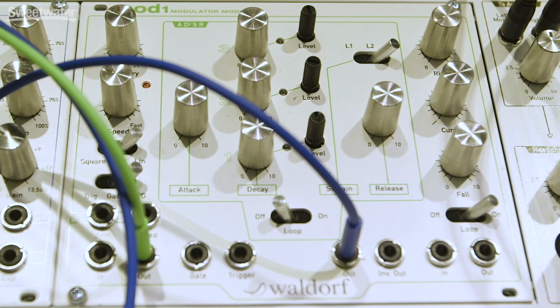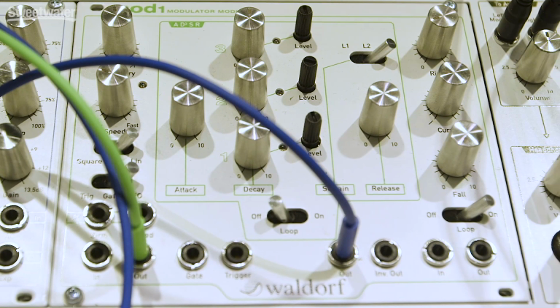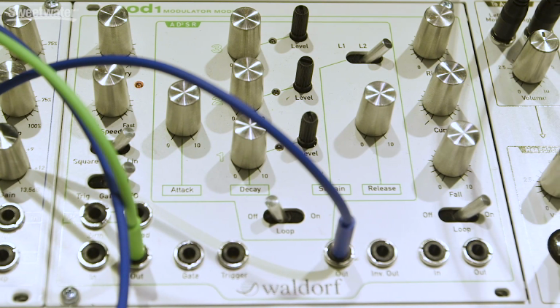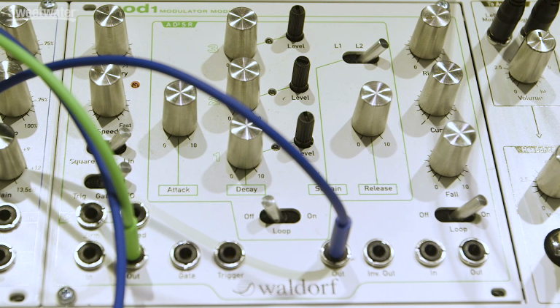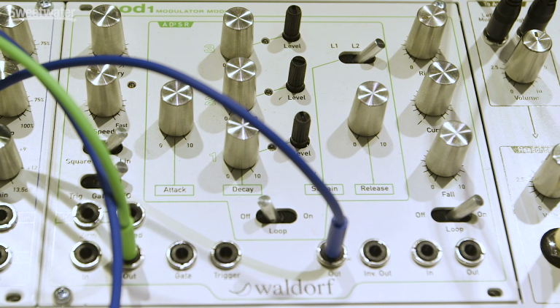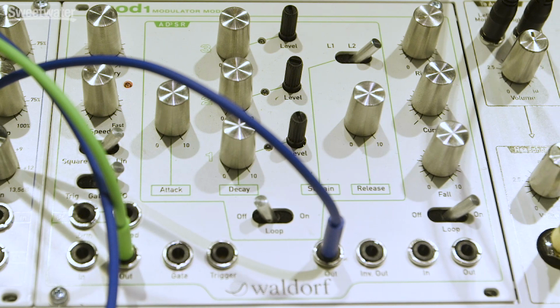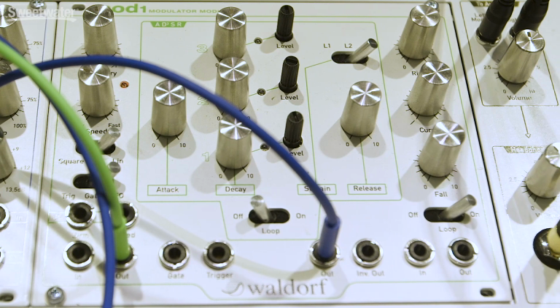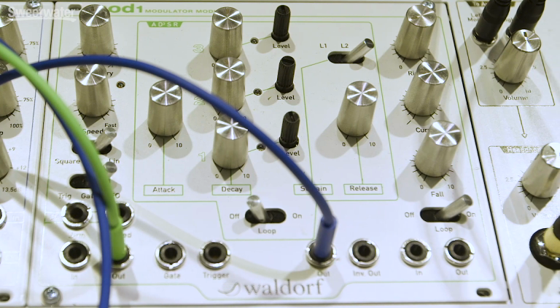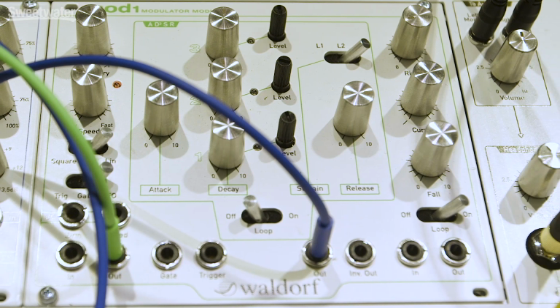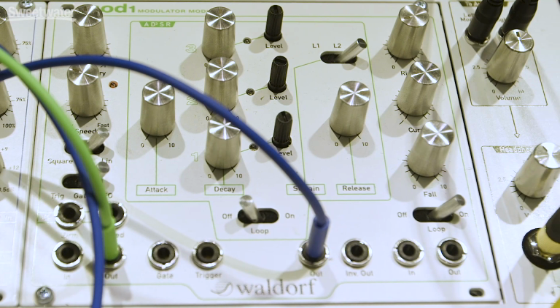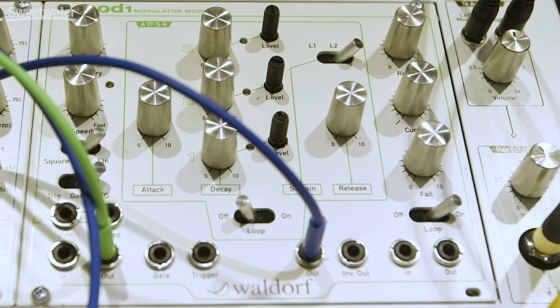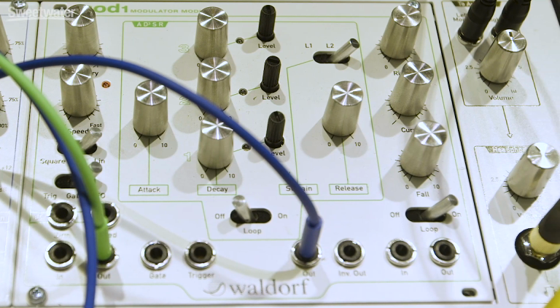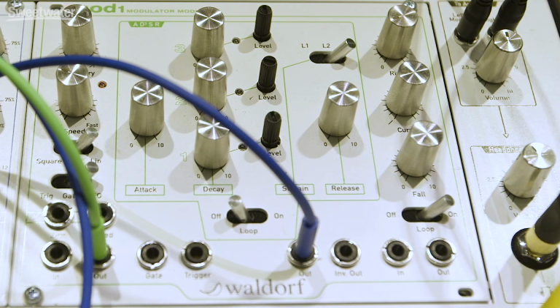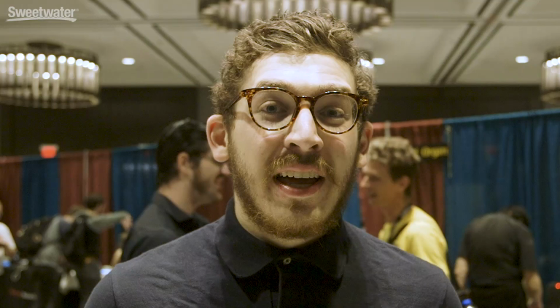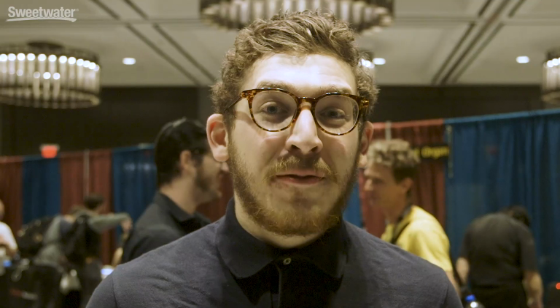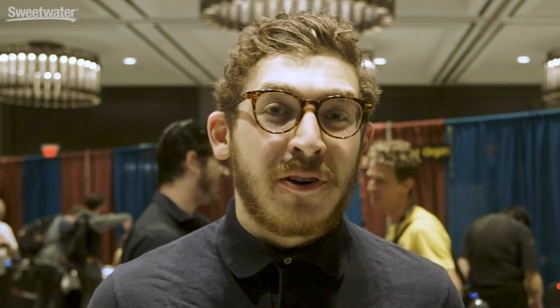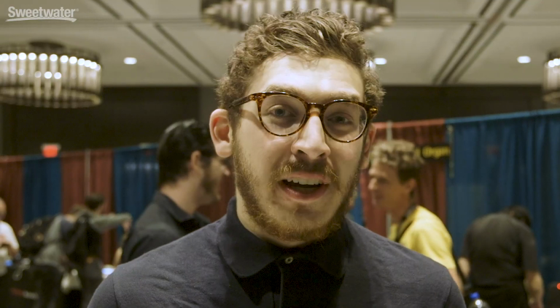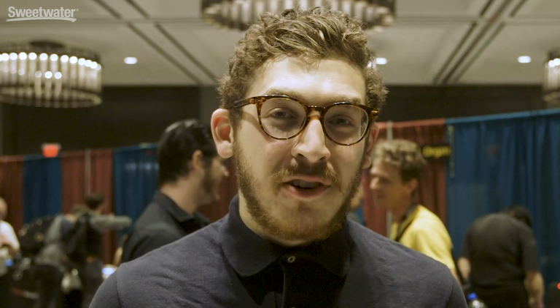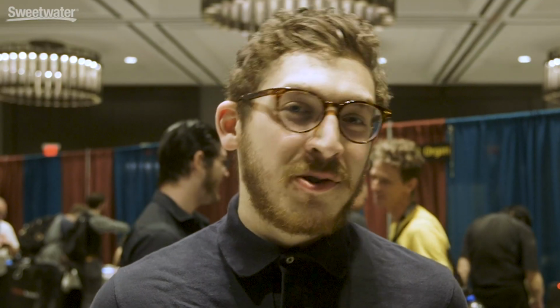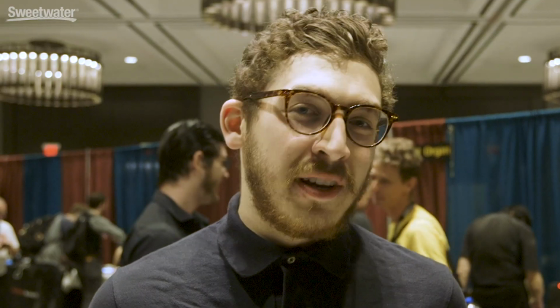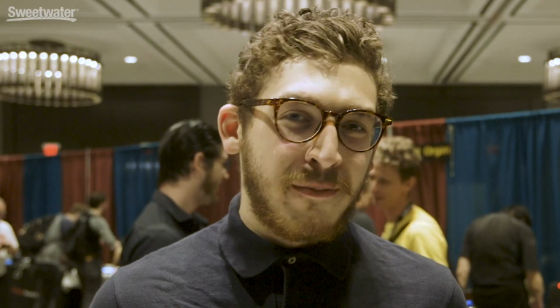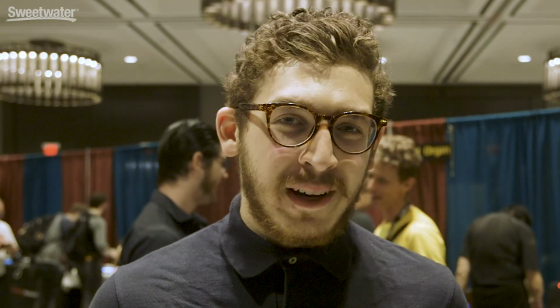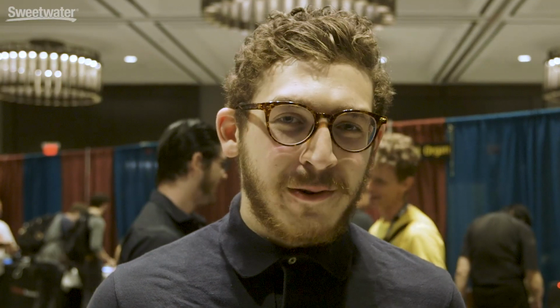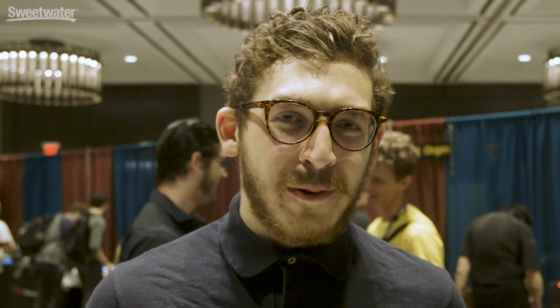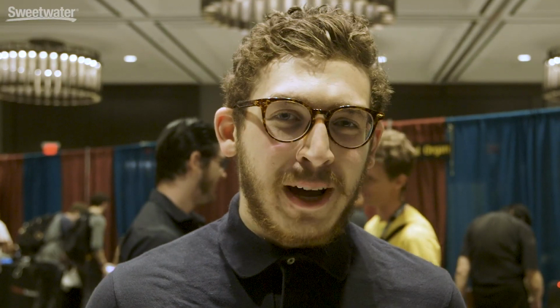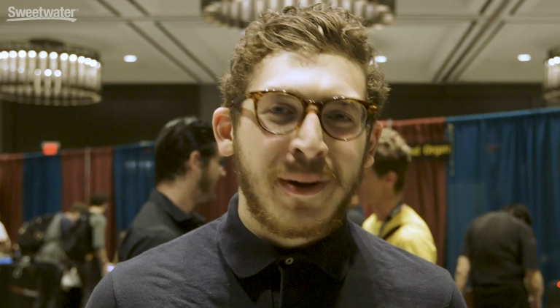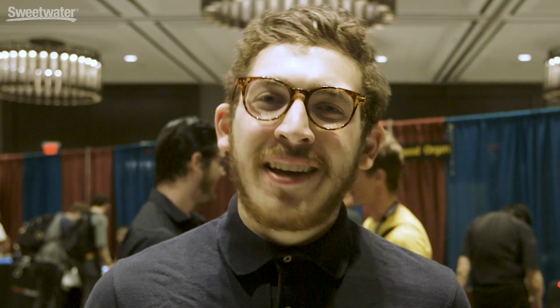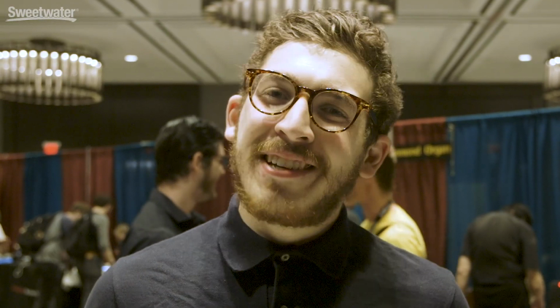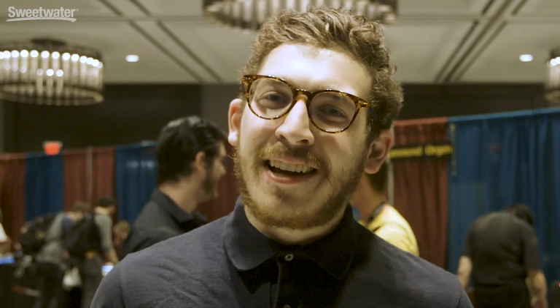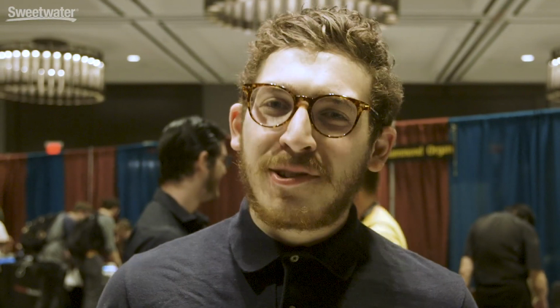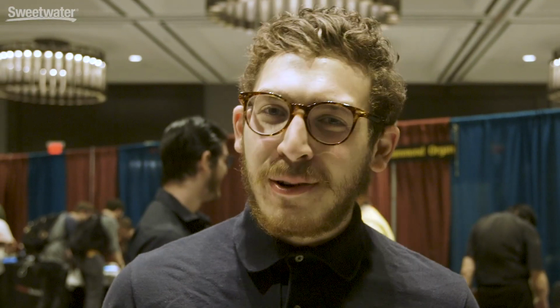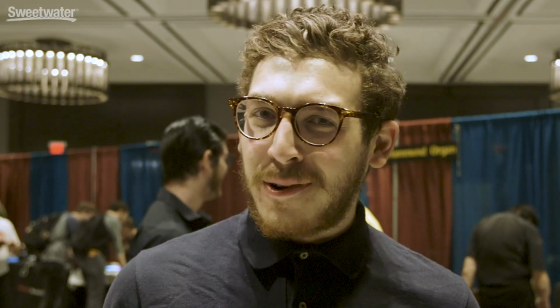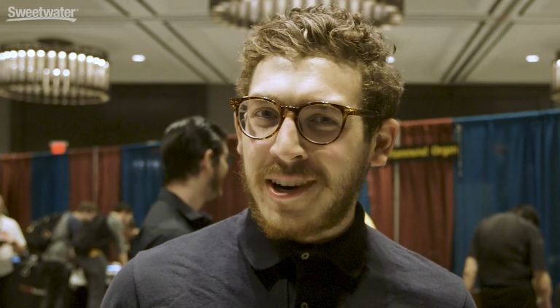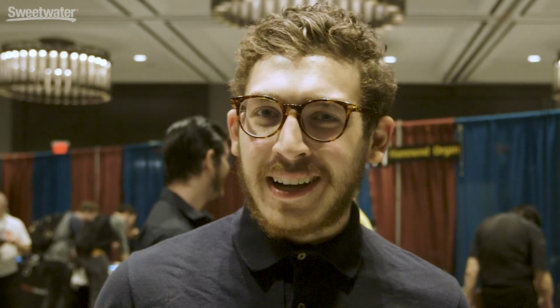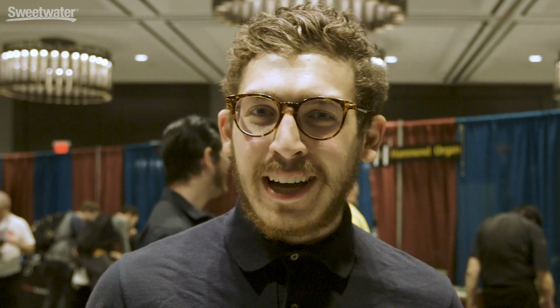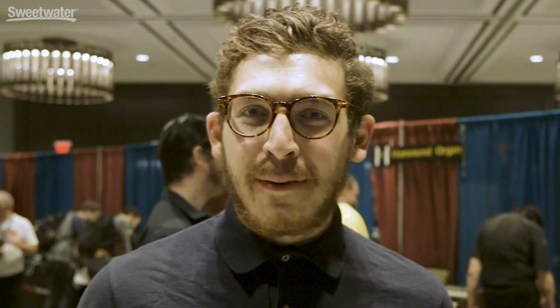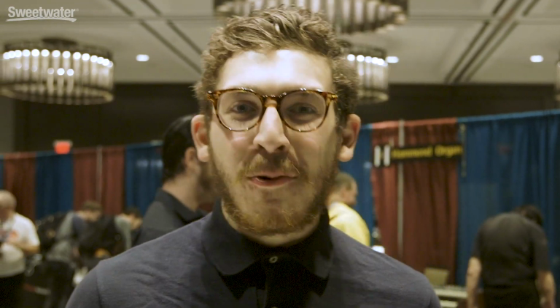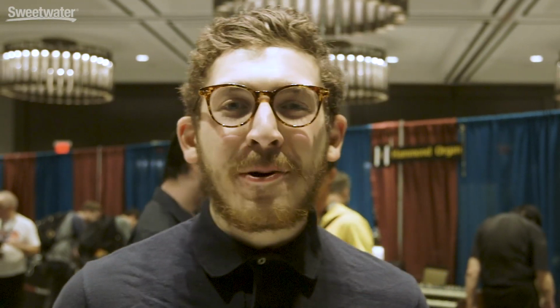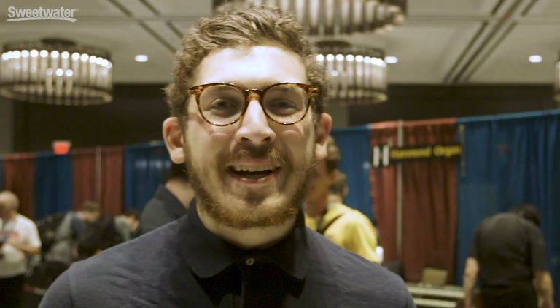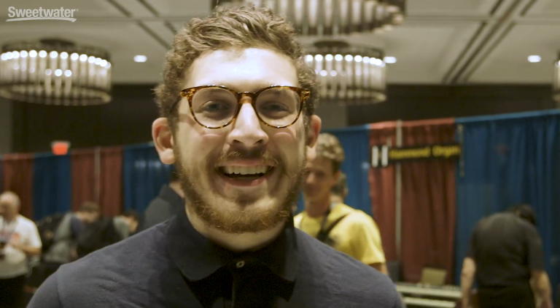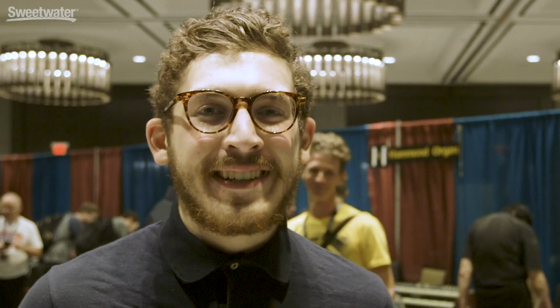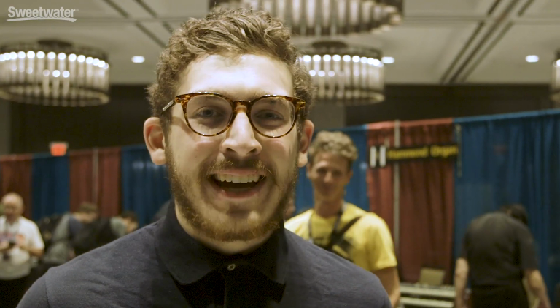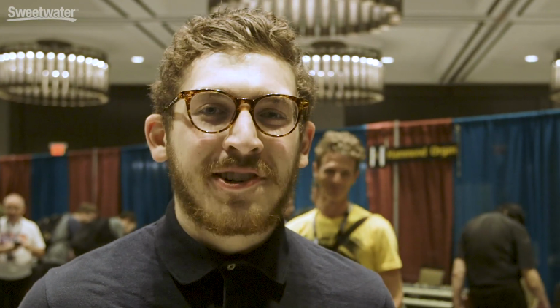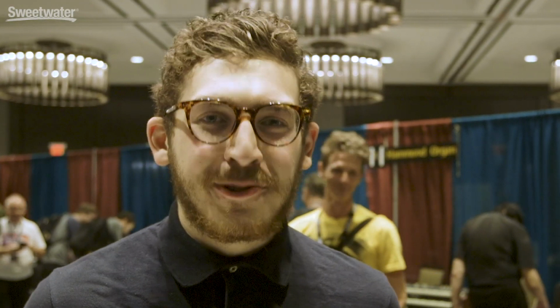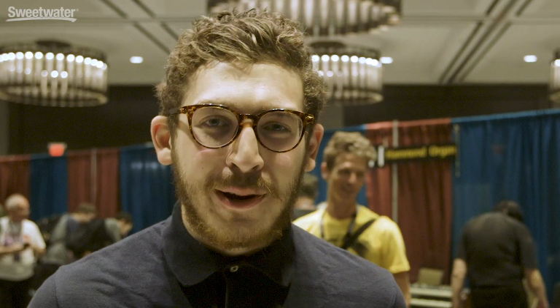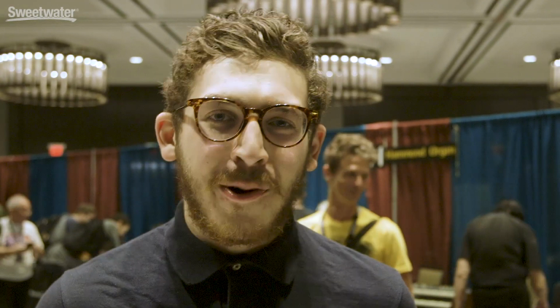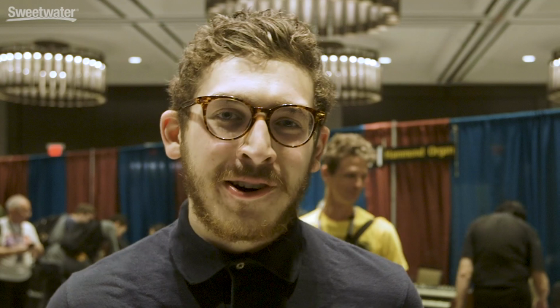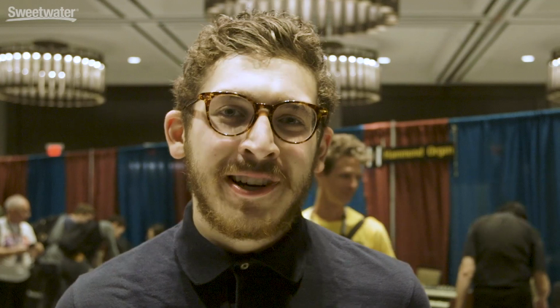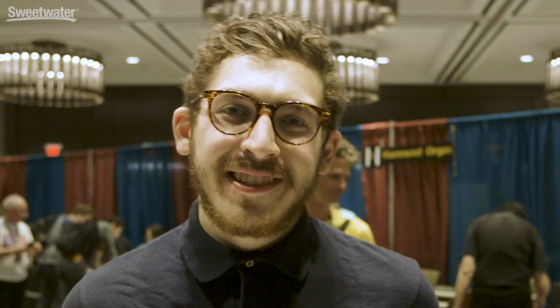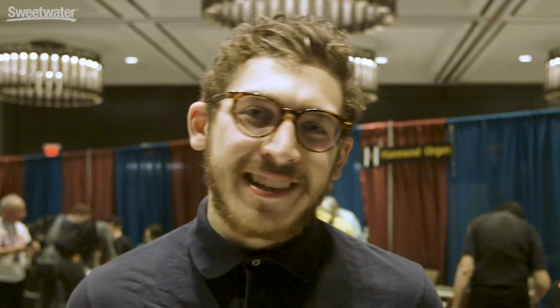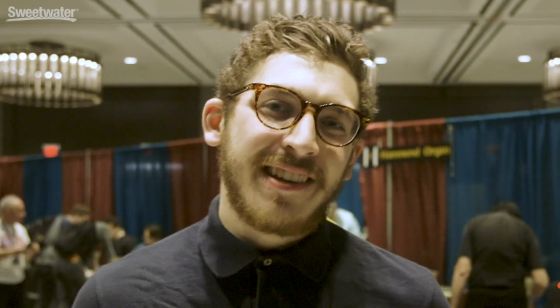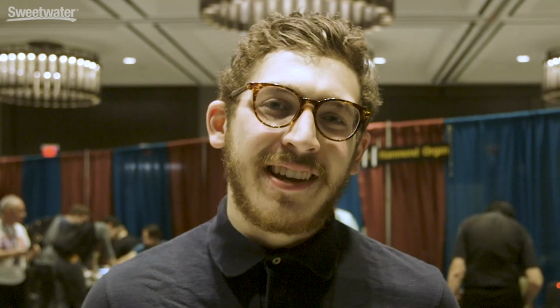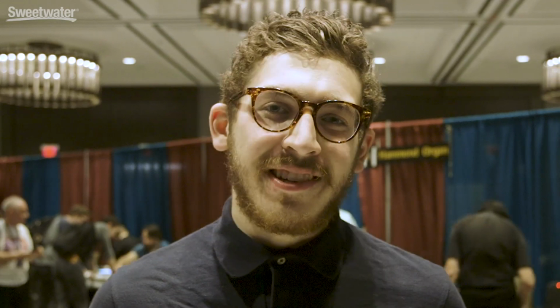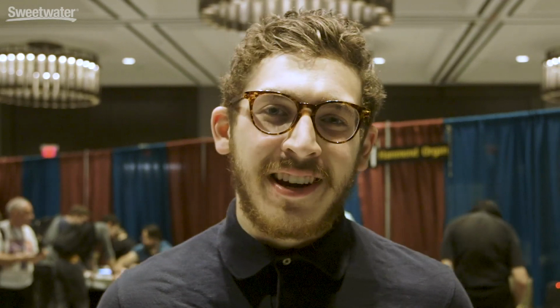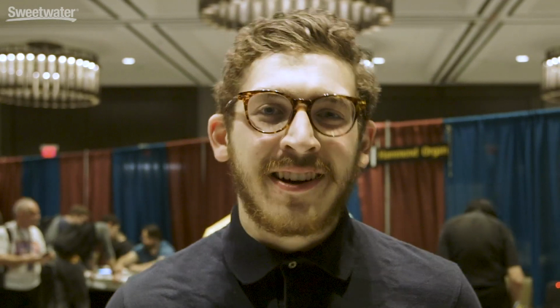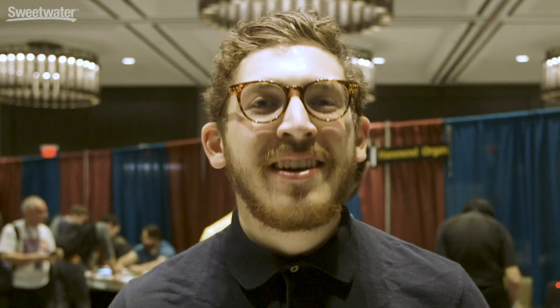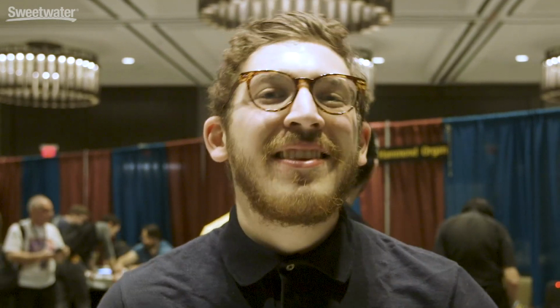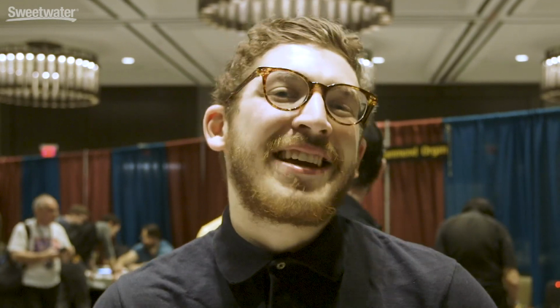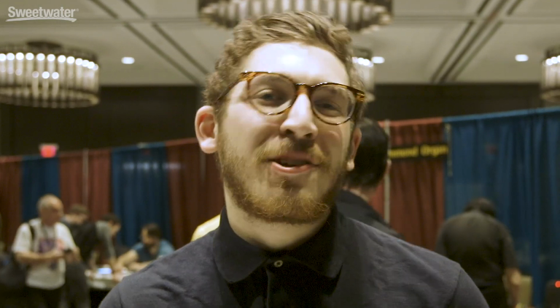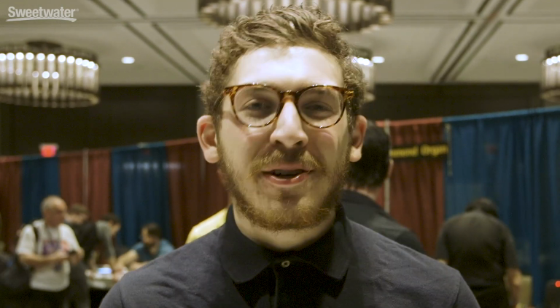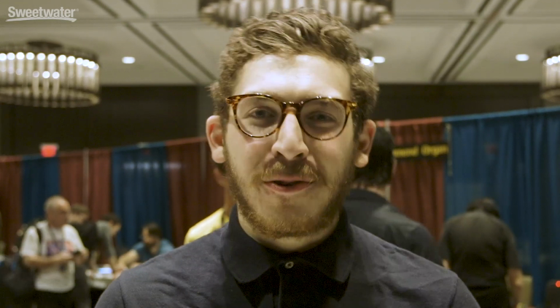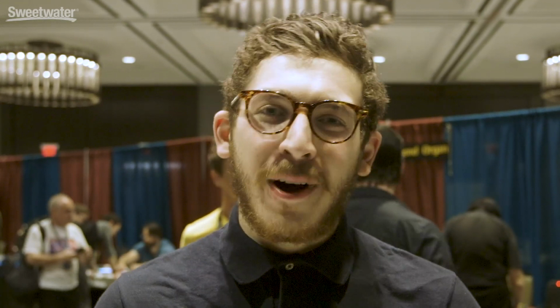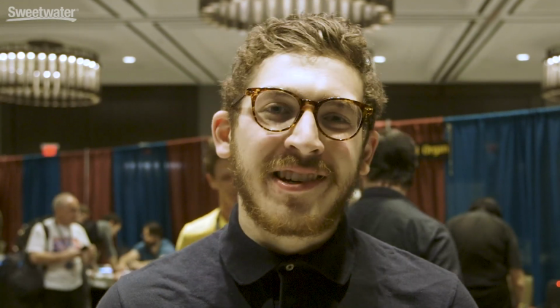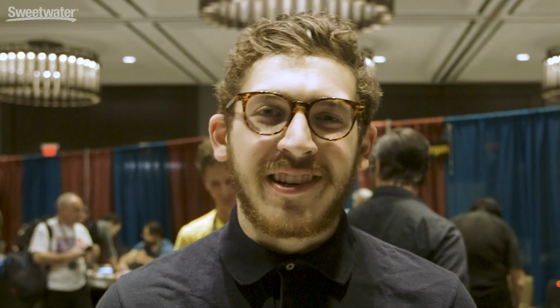It's an incredible modulator, and if you're interested in picking one up, check out Sweetwater.com or contact your Sweetwater sales engineer. Thanks so much for watching.